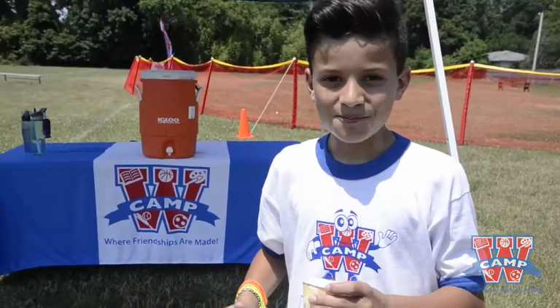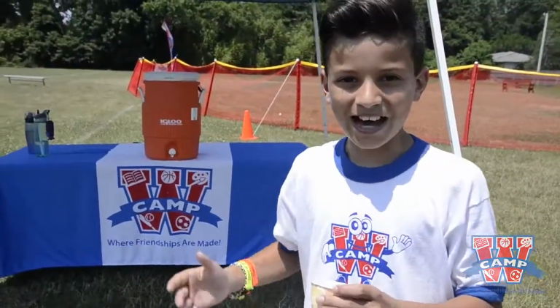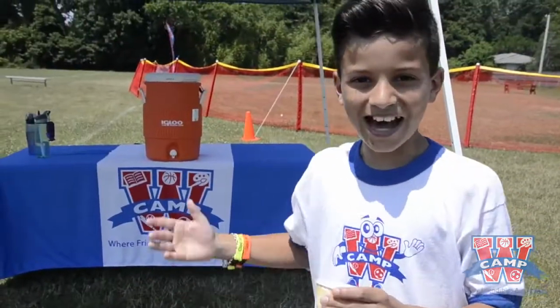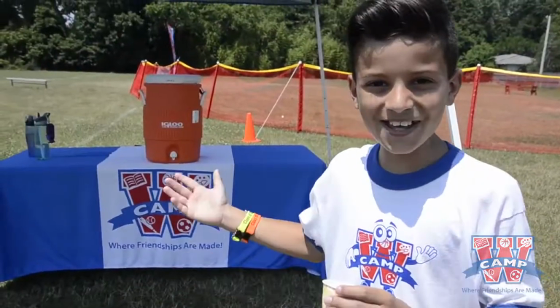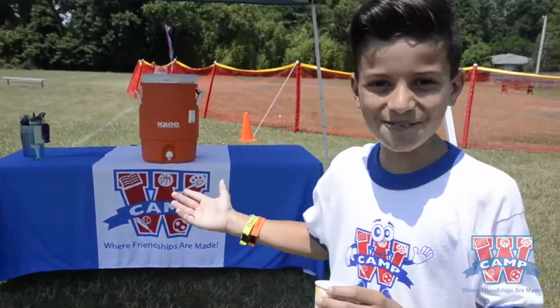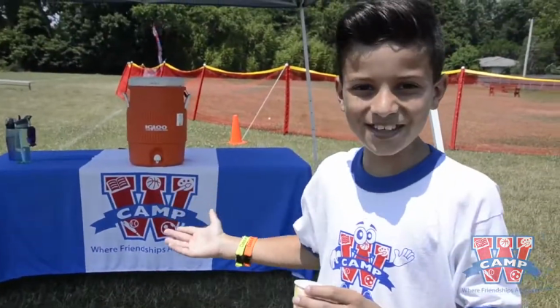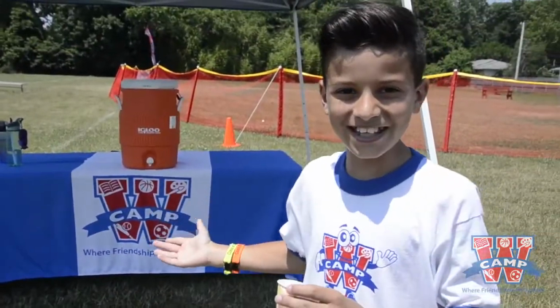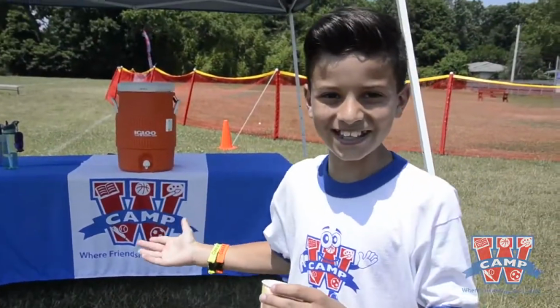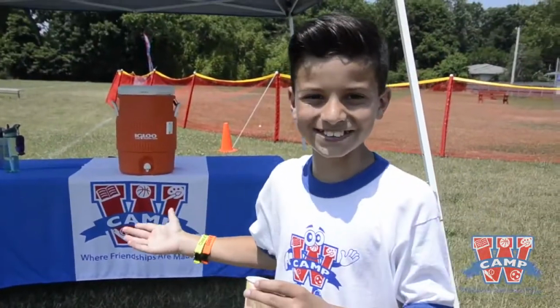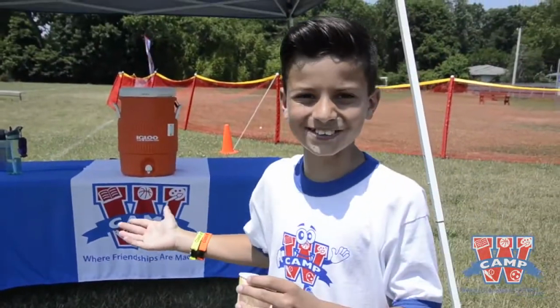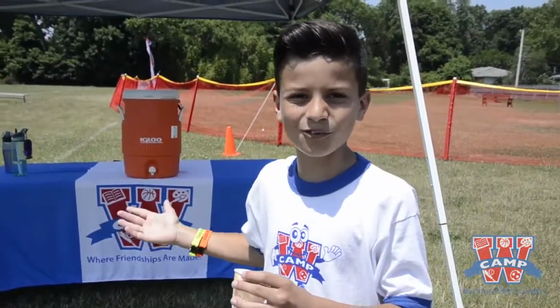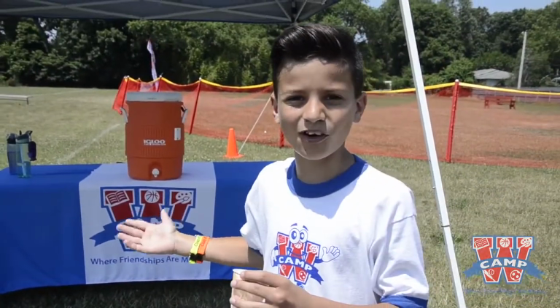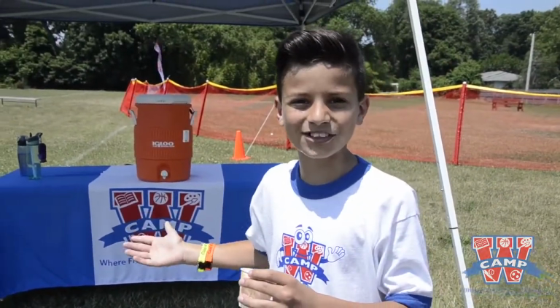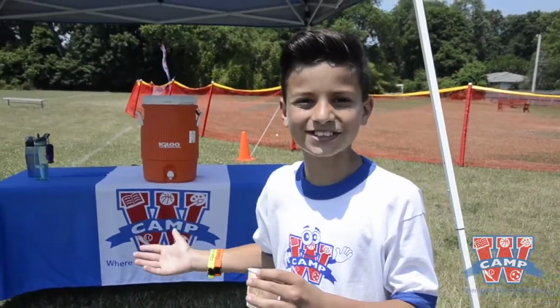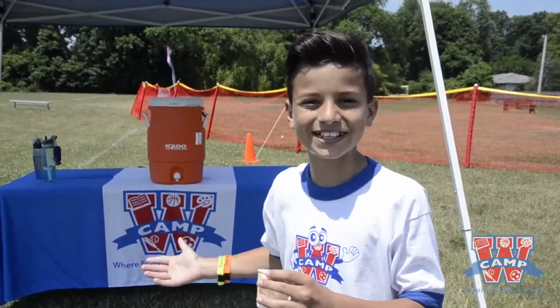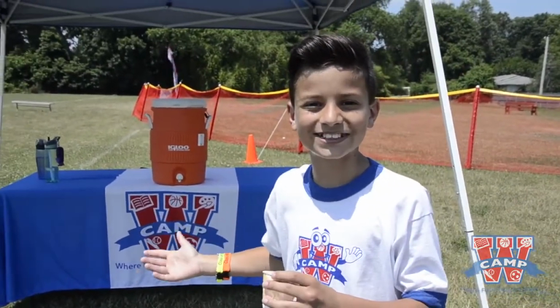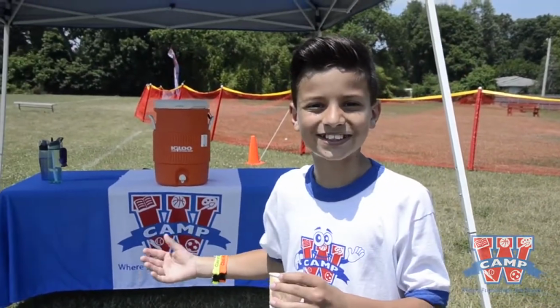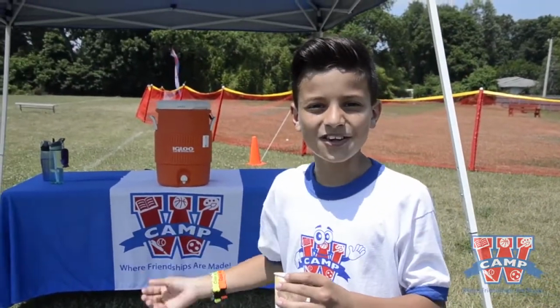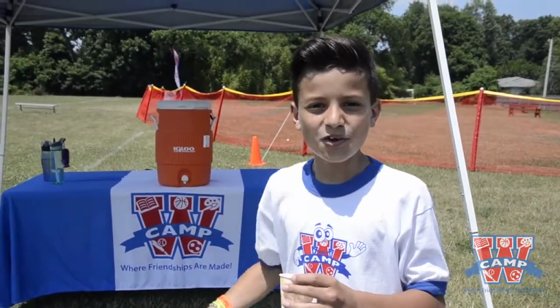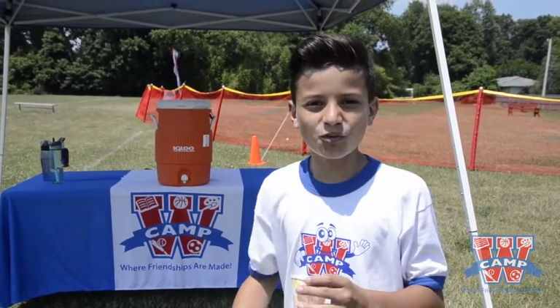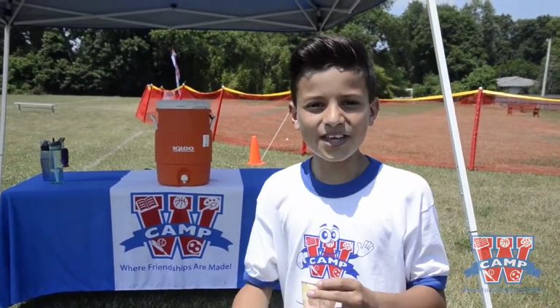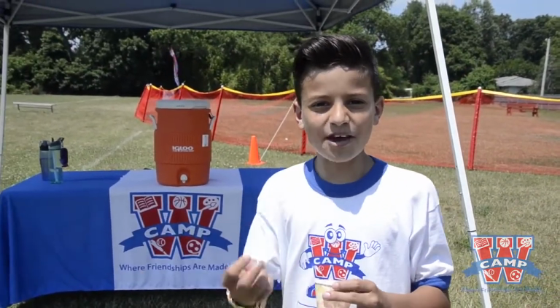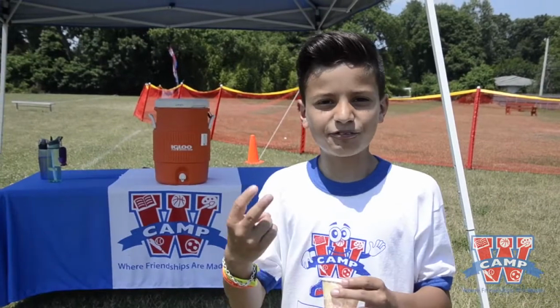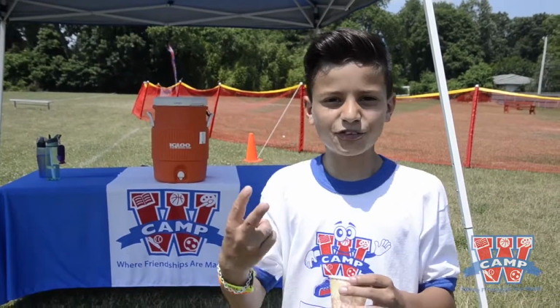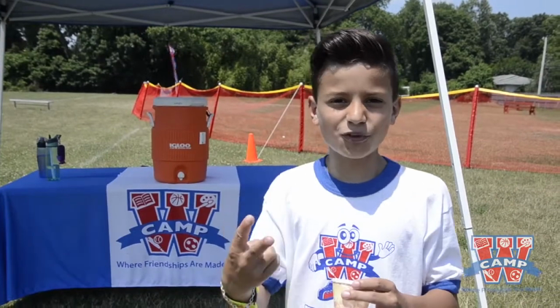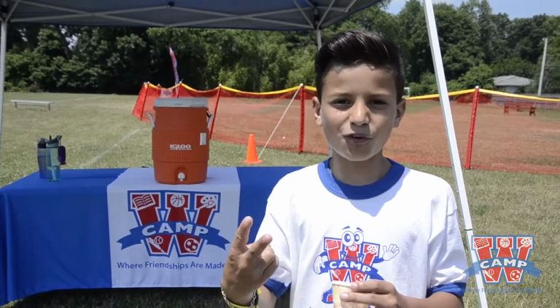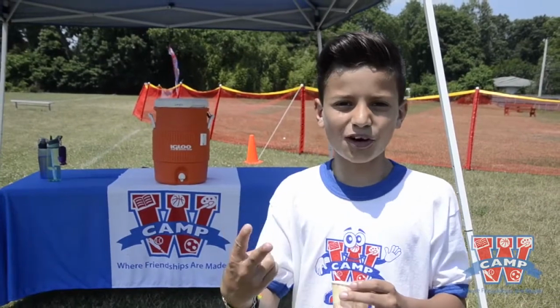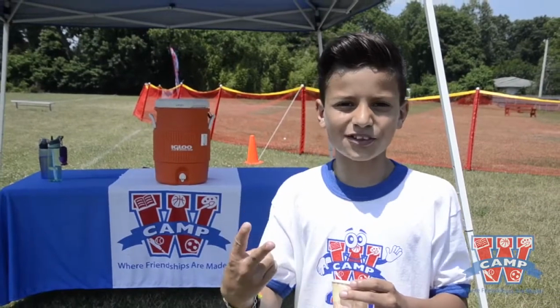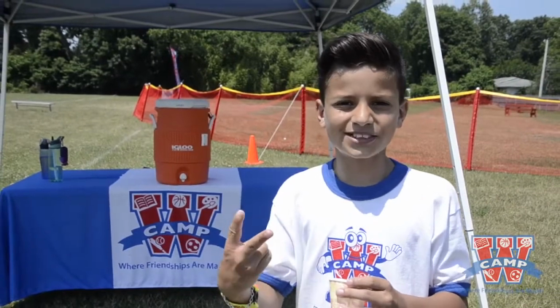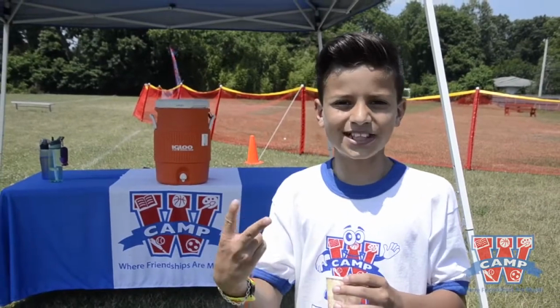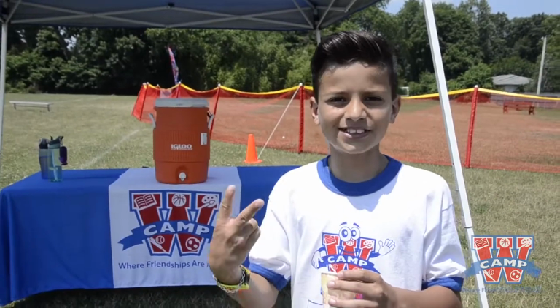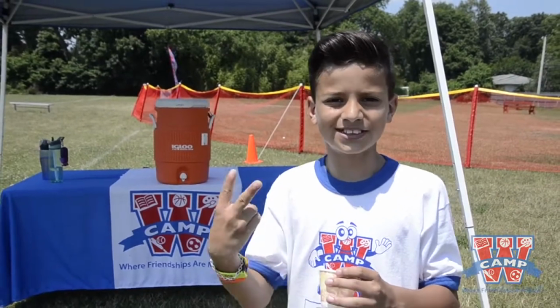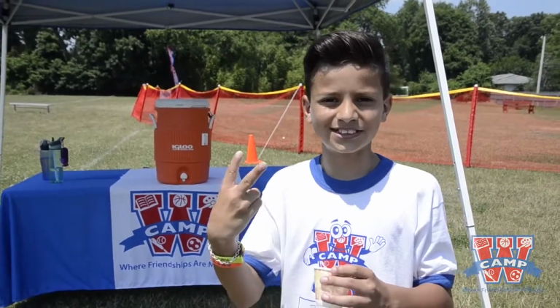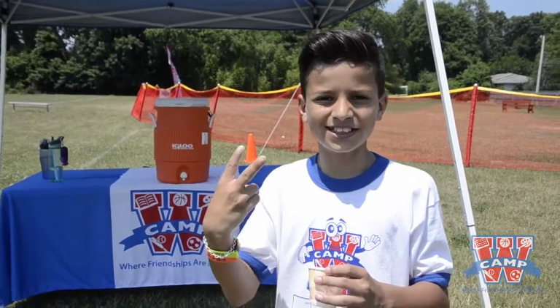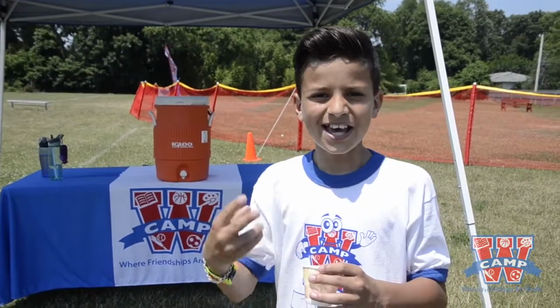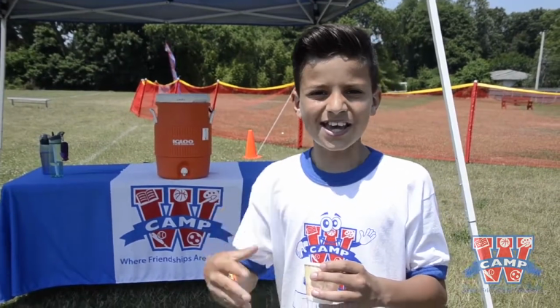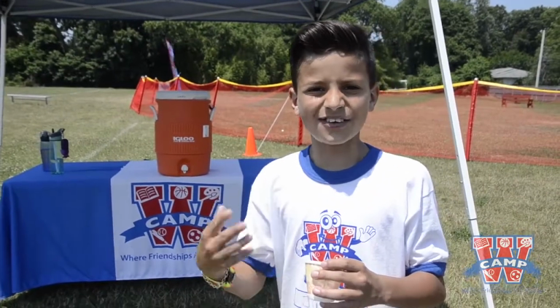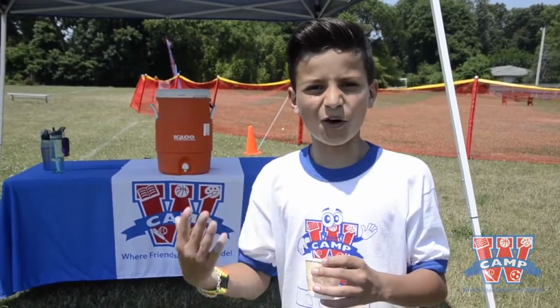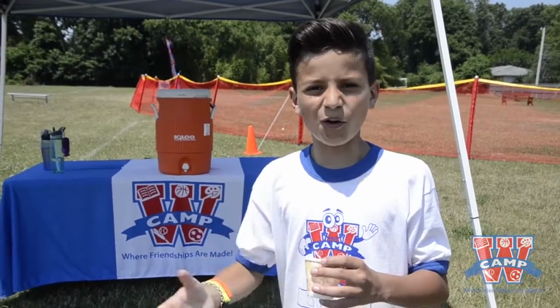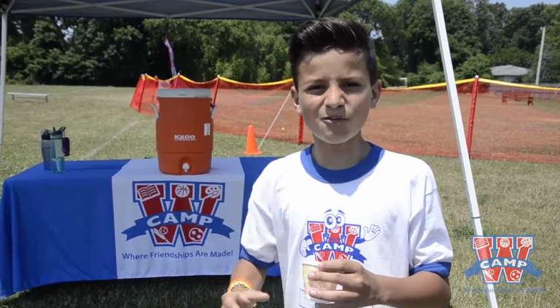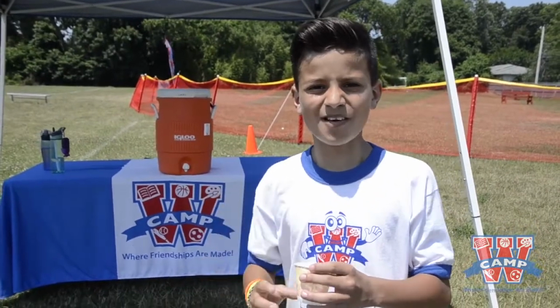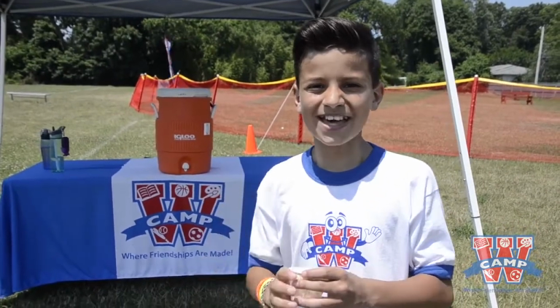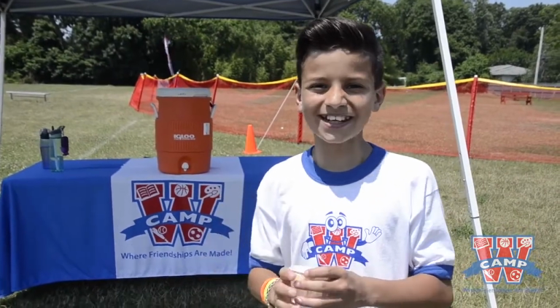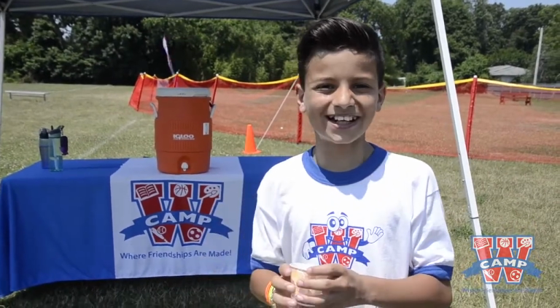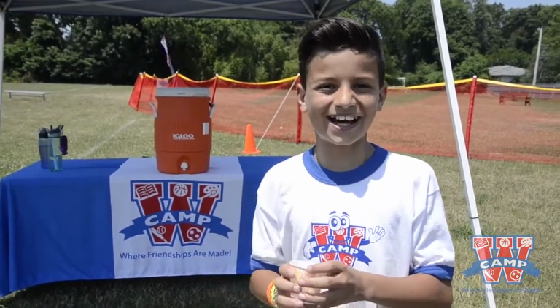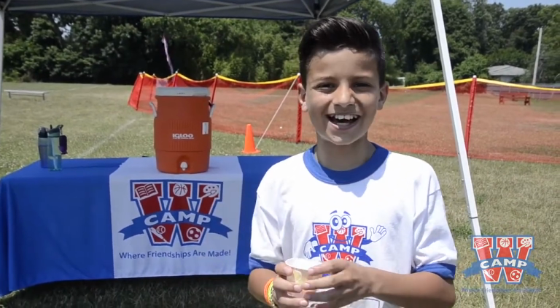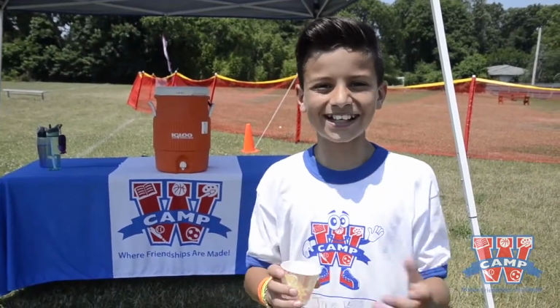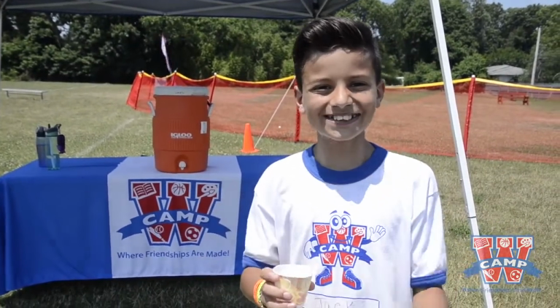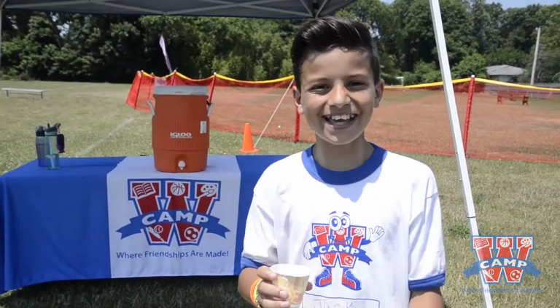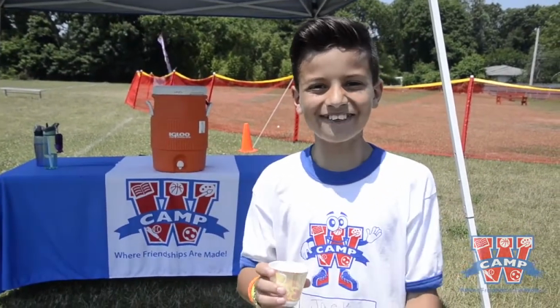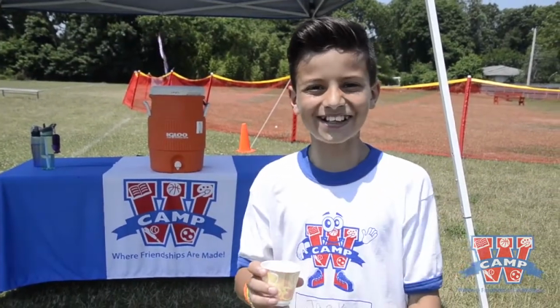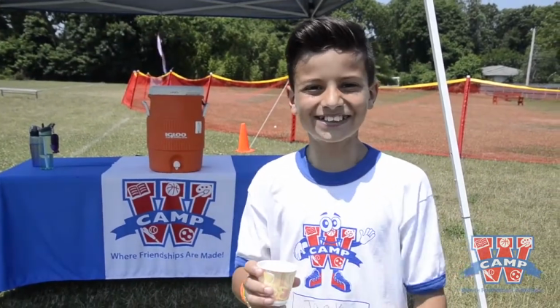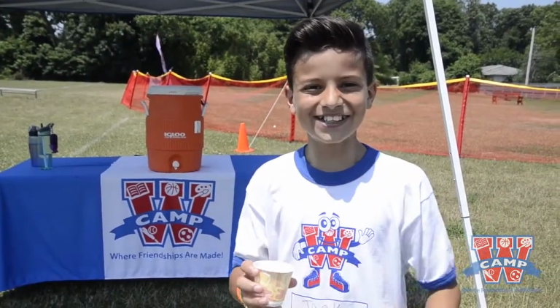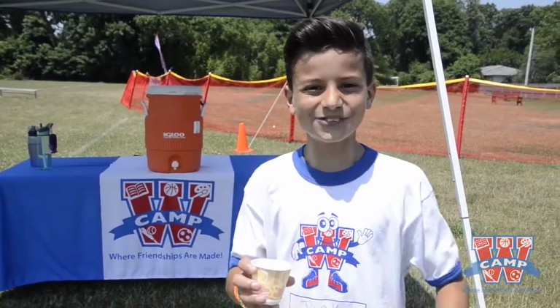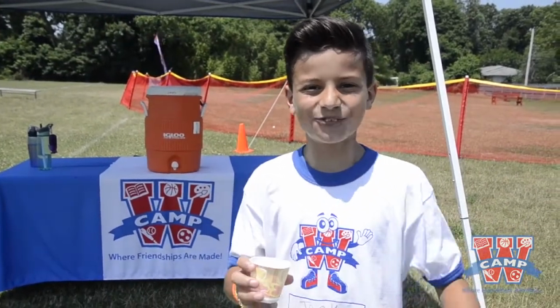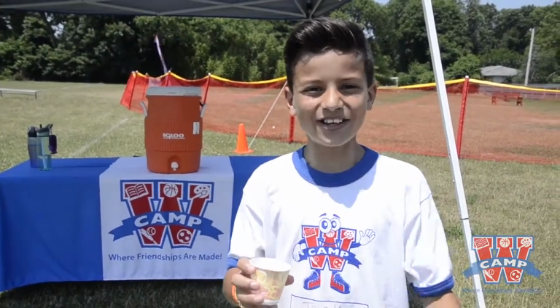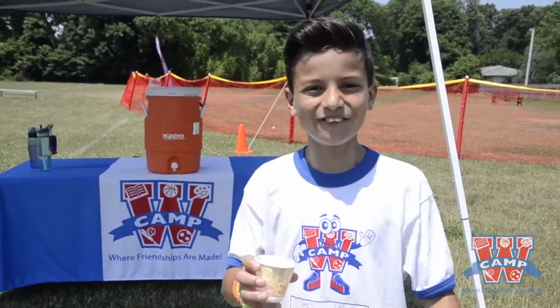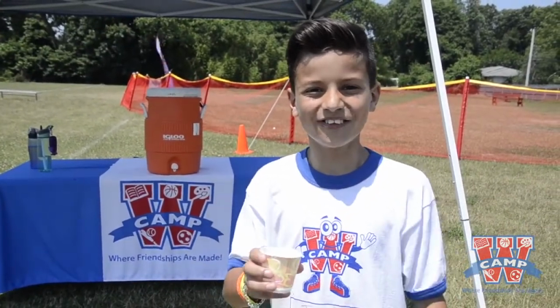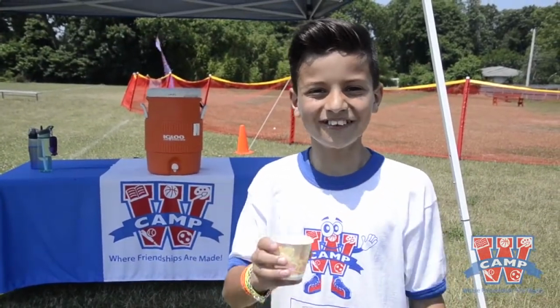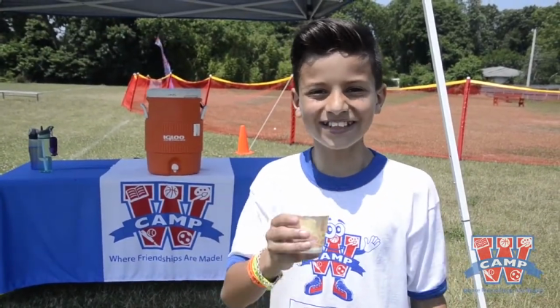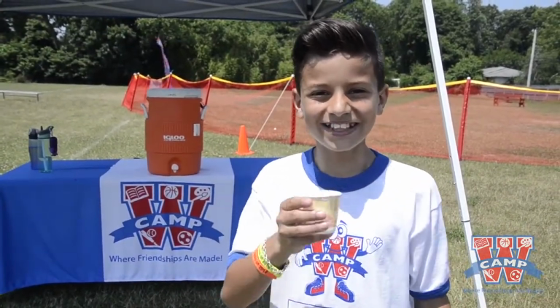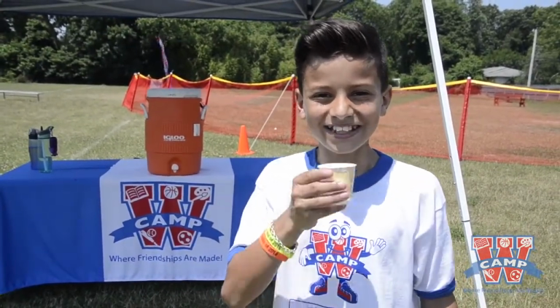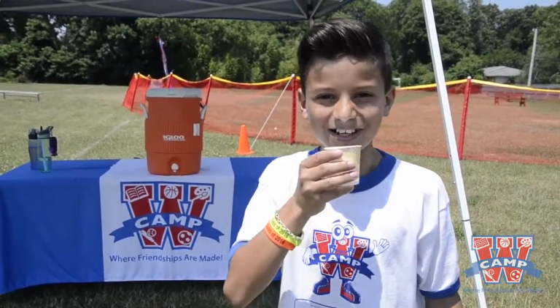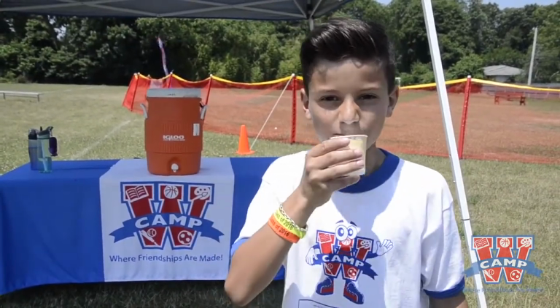Behind me is the water station. We have two water stations, and on a hot day like this, we really need them.